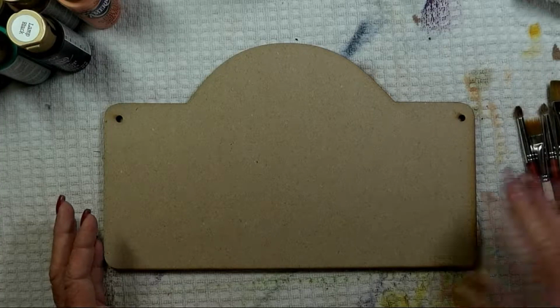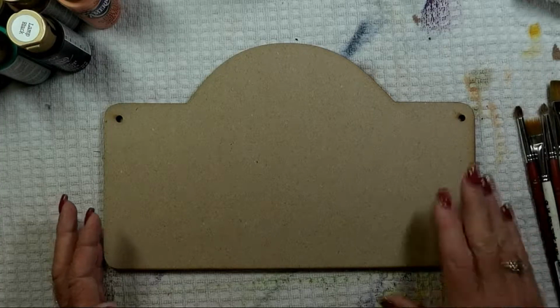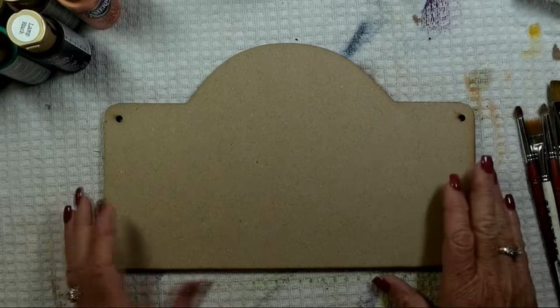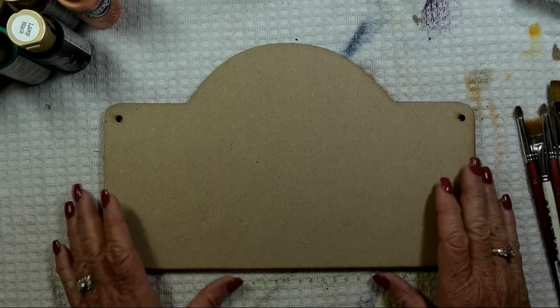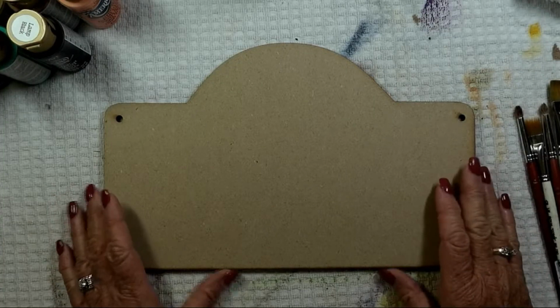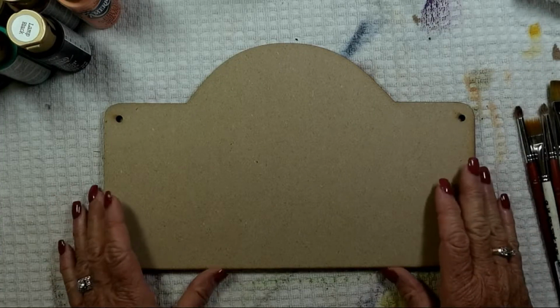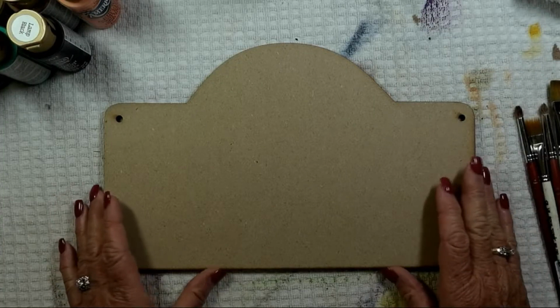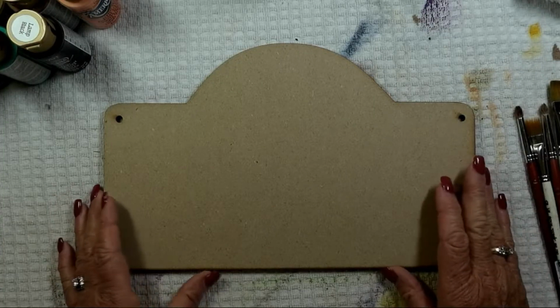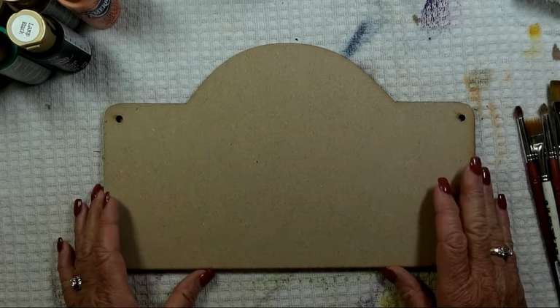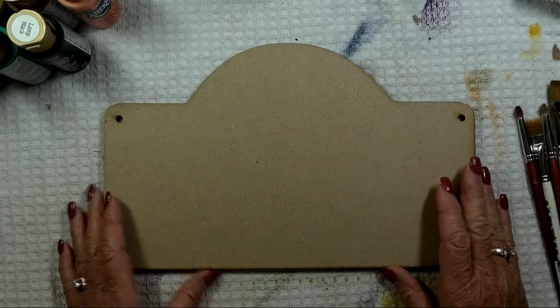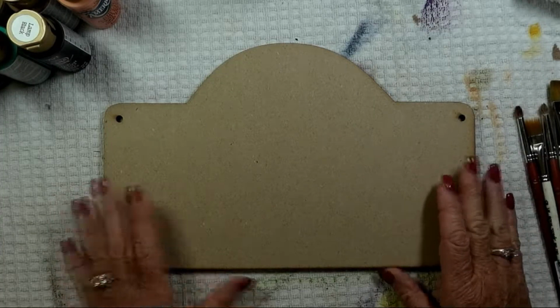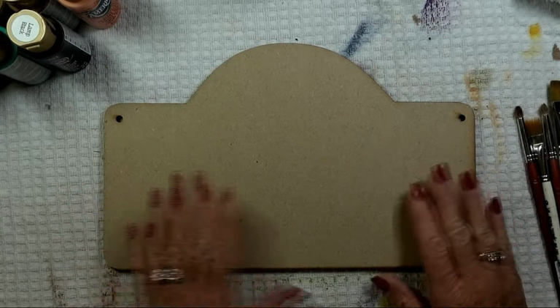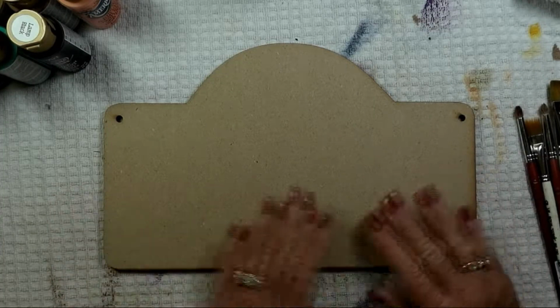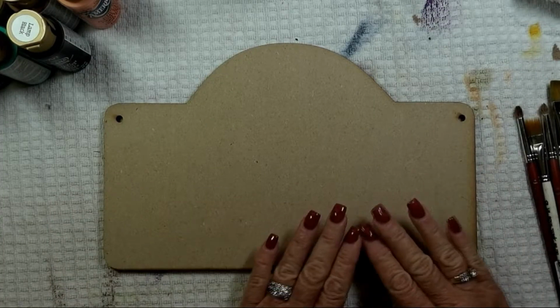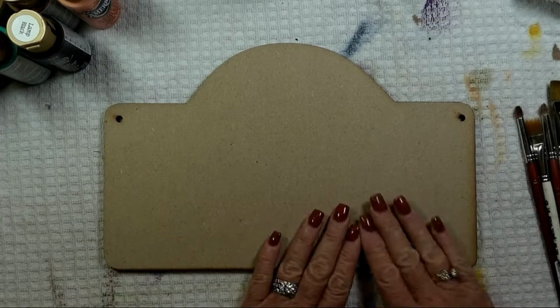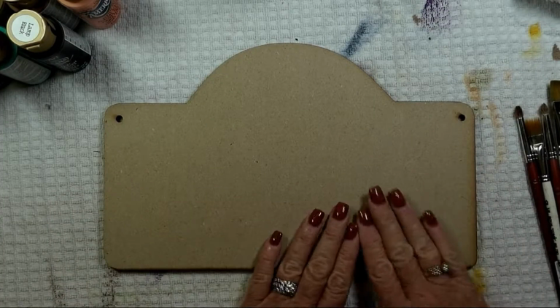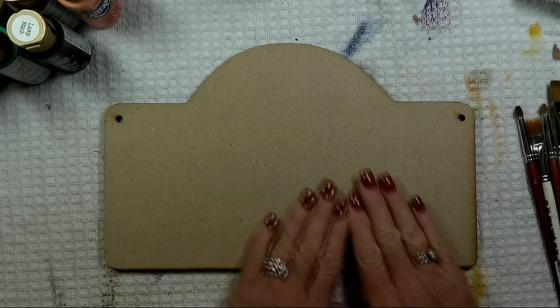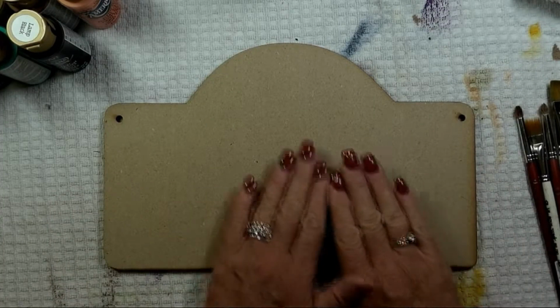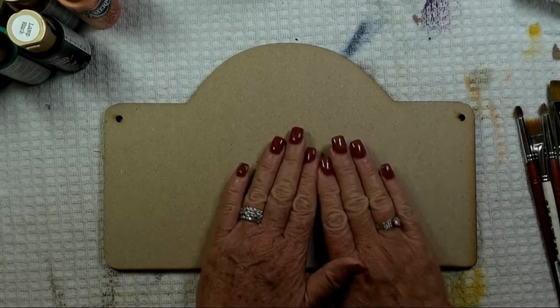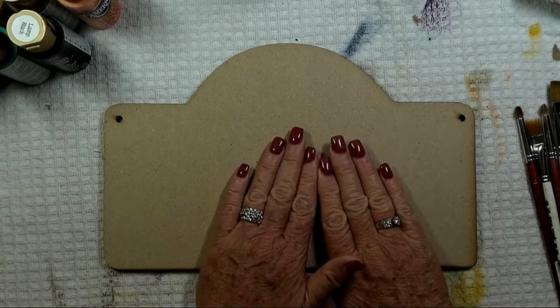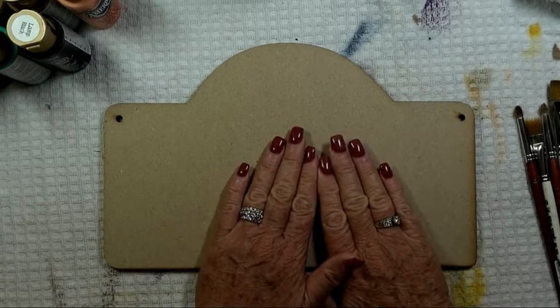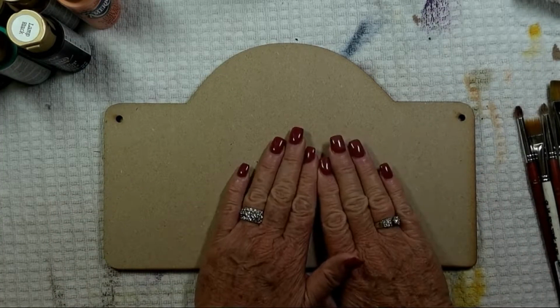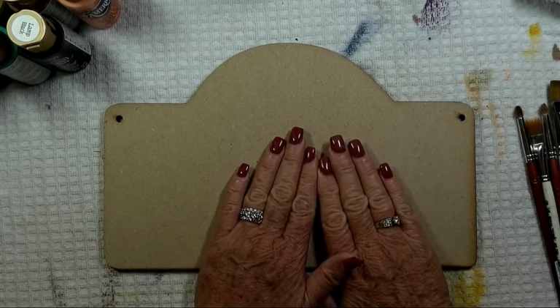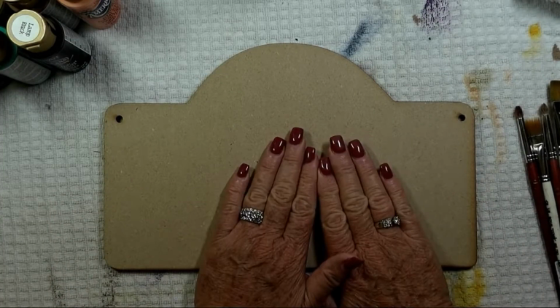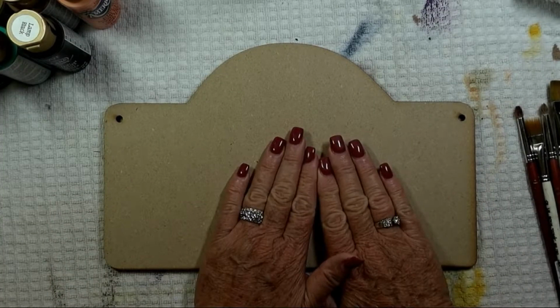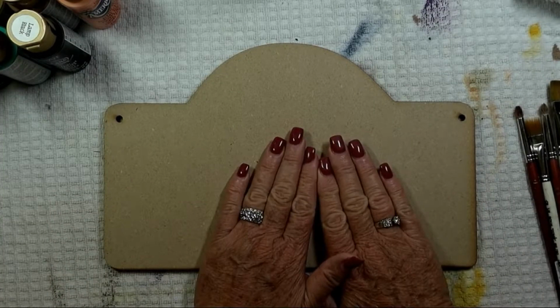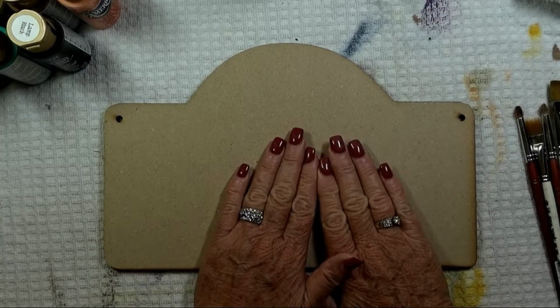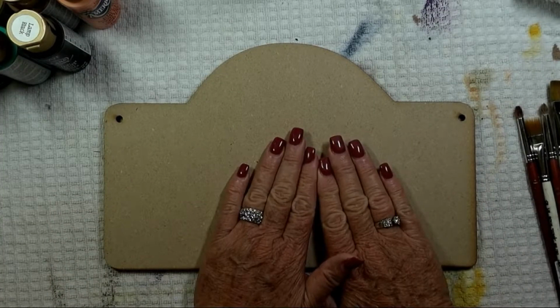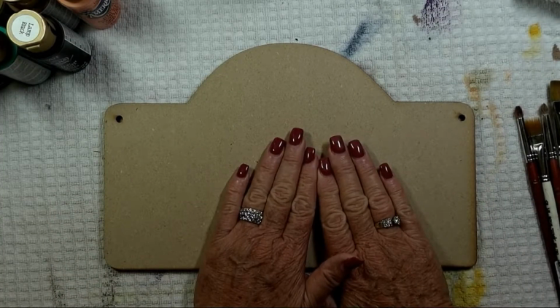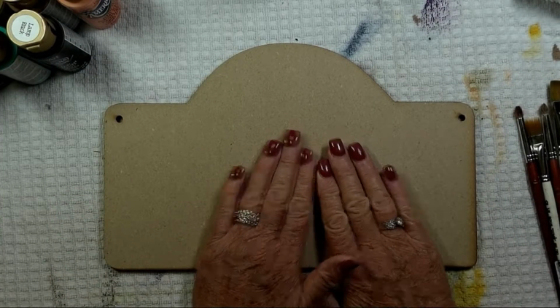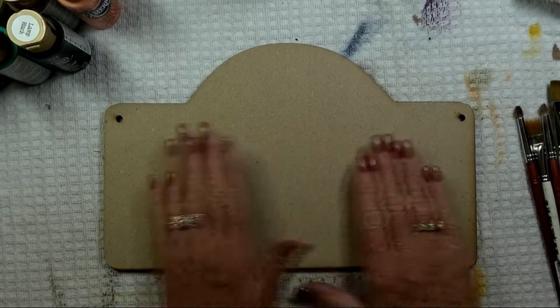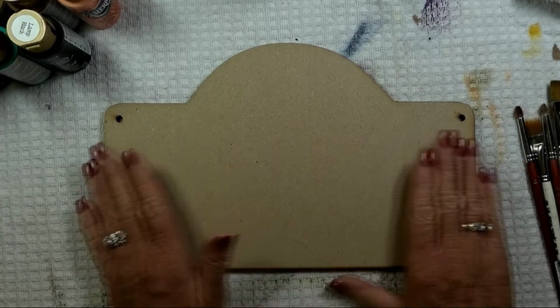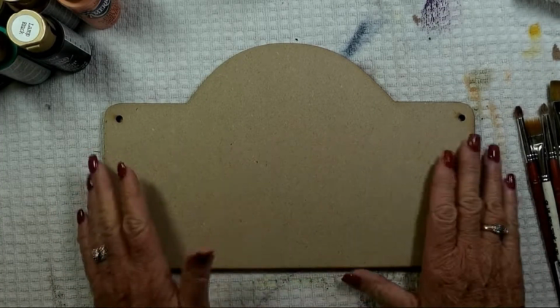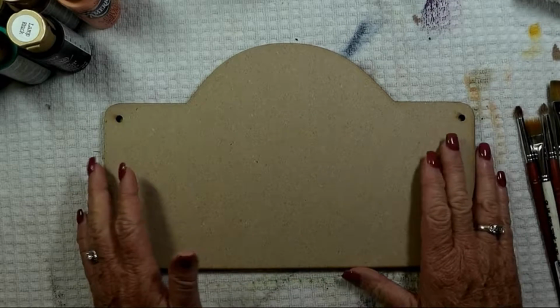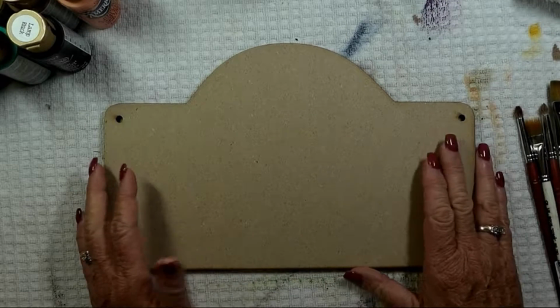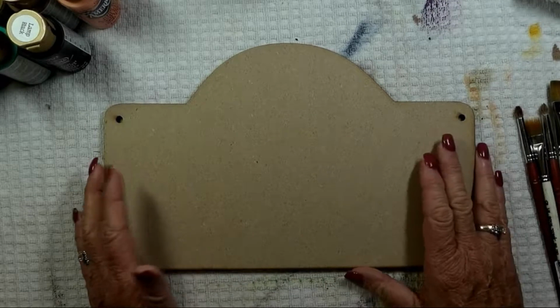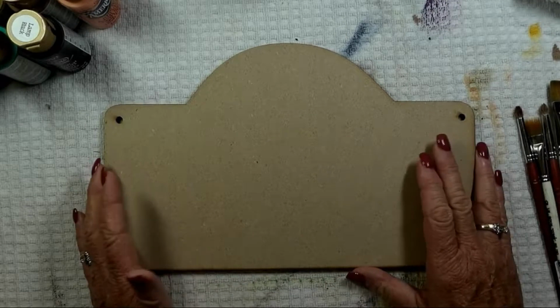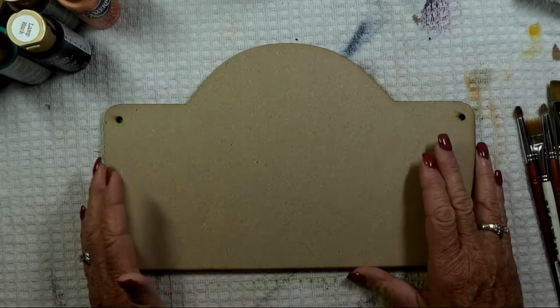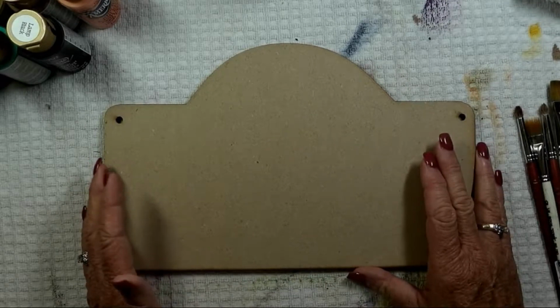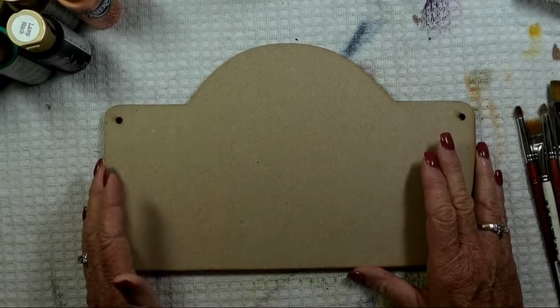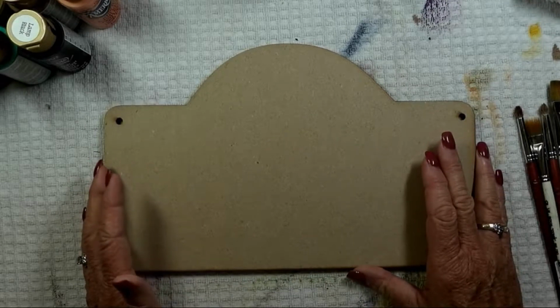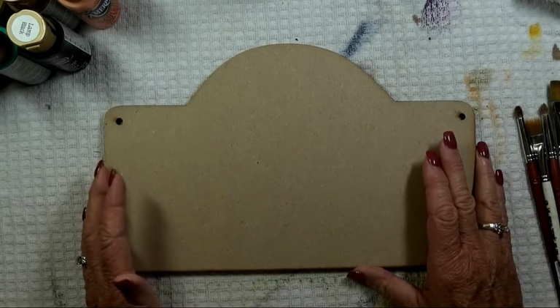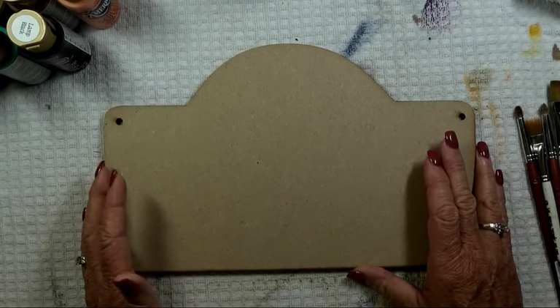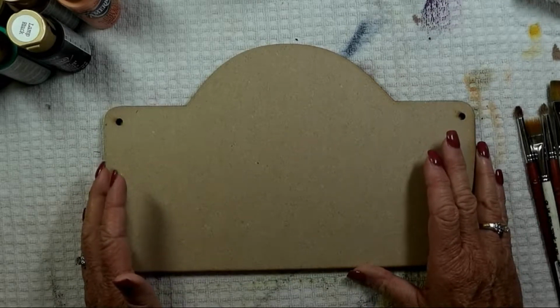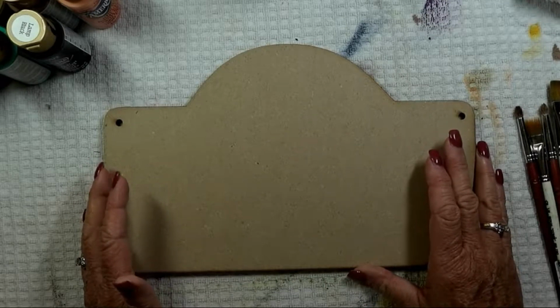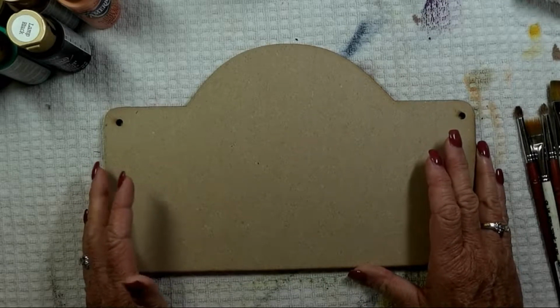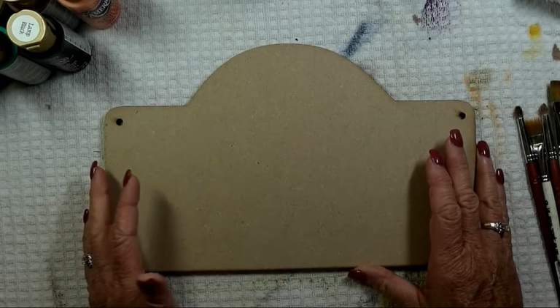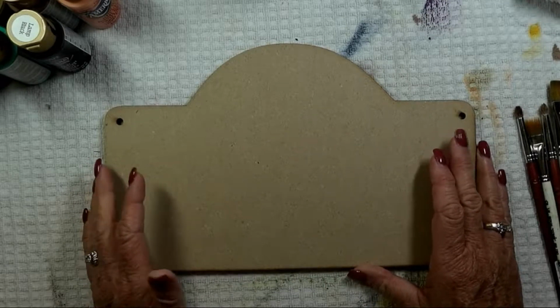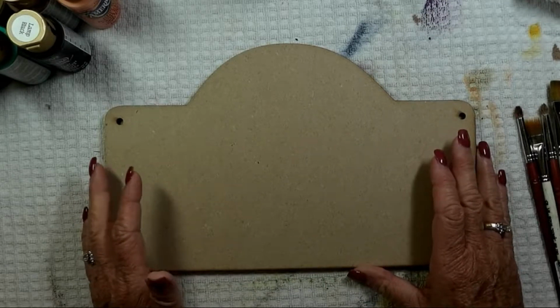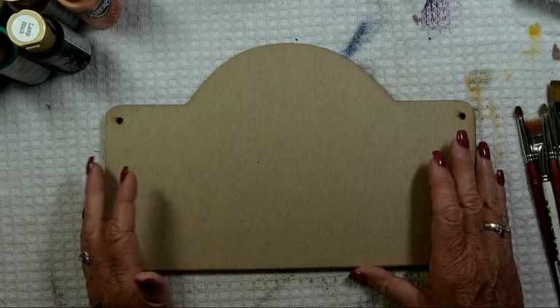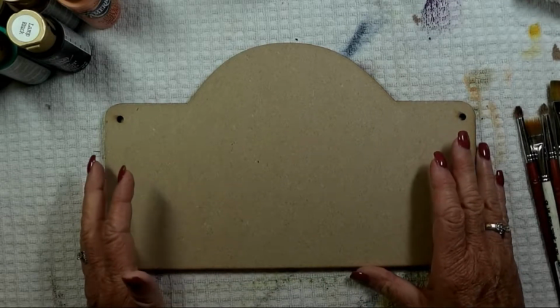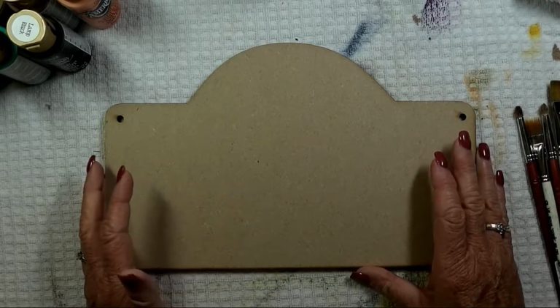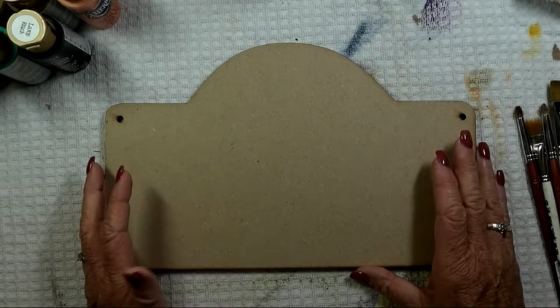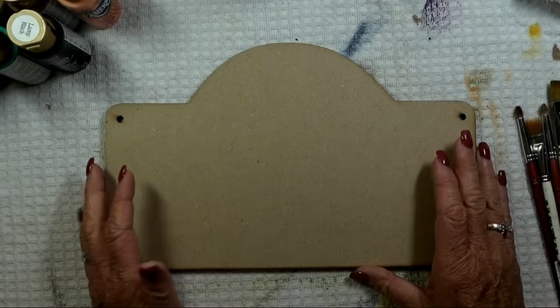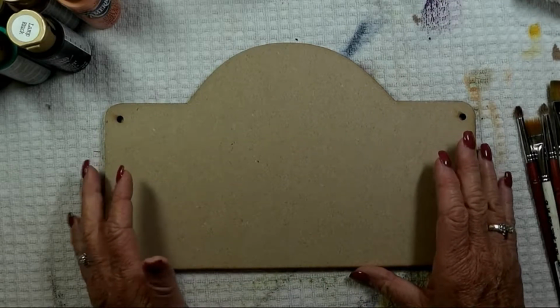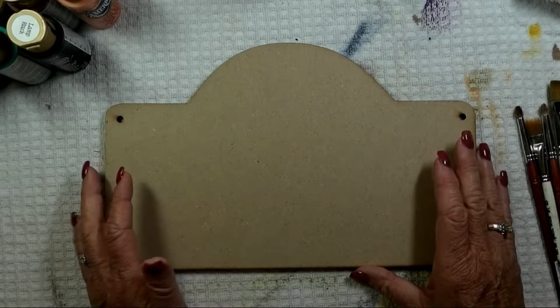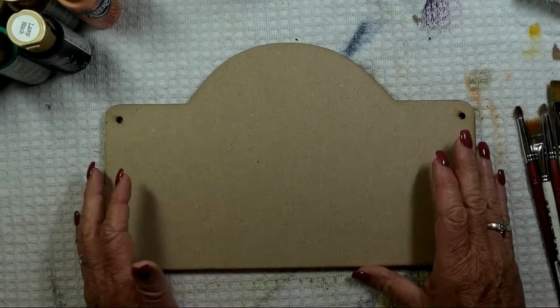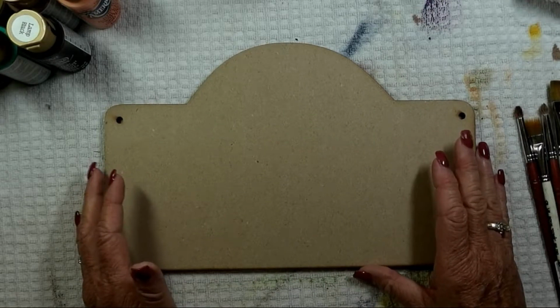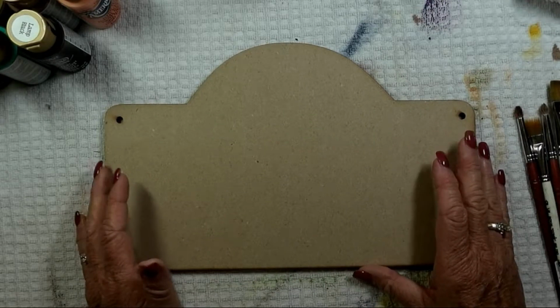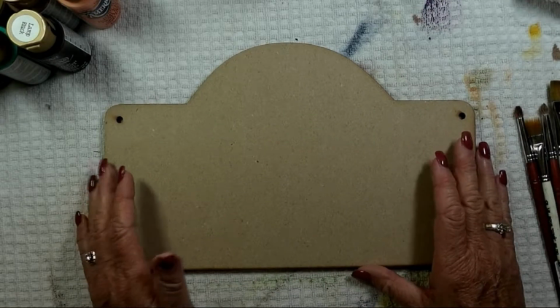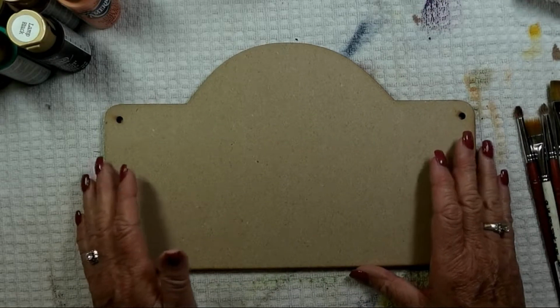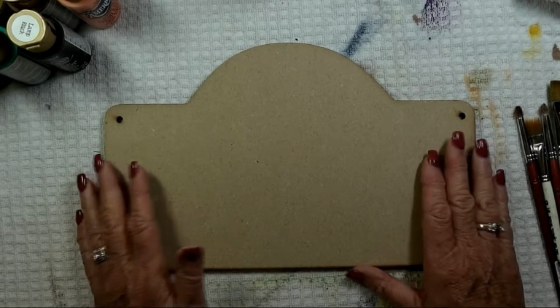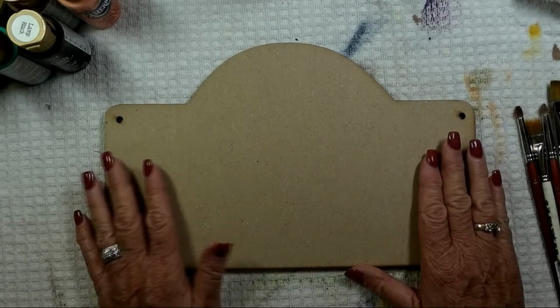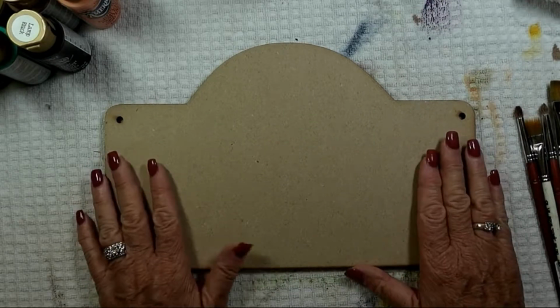Alright, first things first — the surface. This is a rounded arch plaque that I picked up at Cover Distributing.